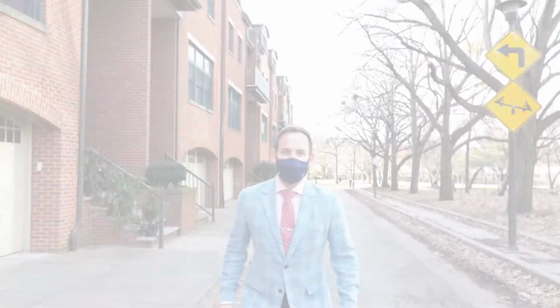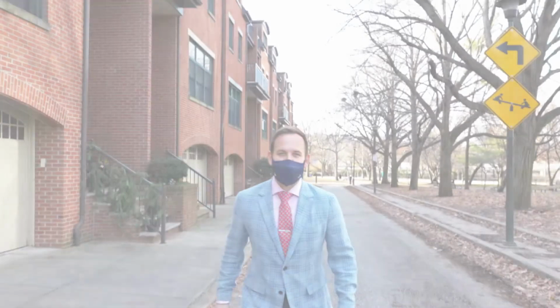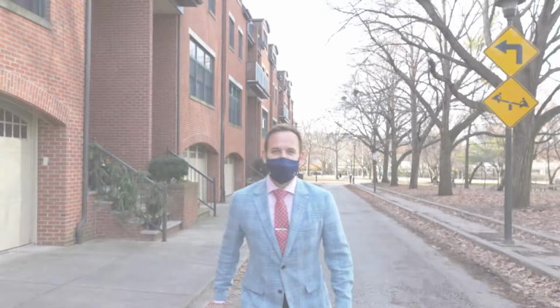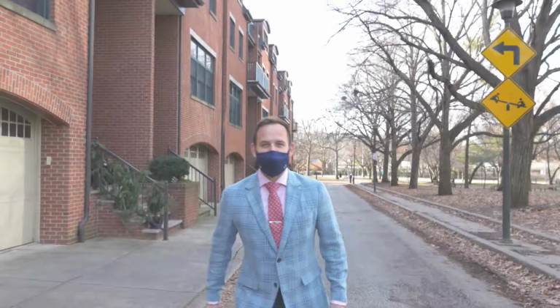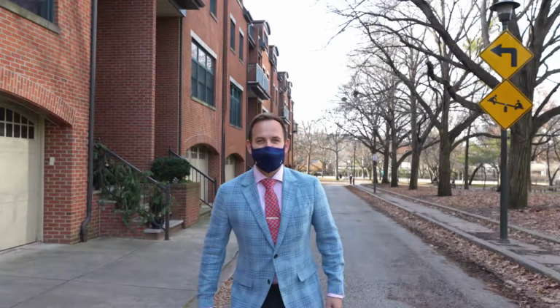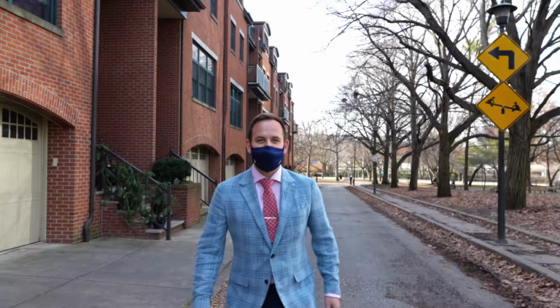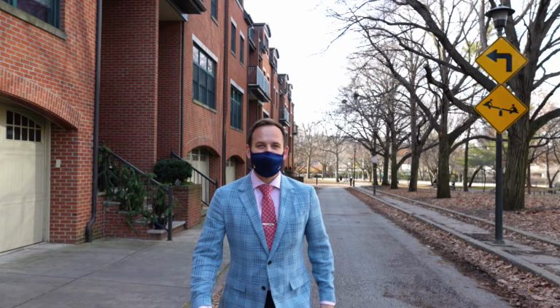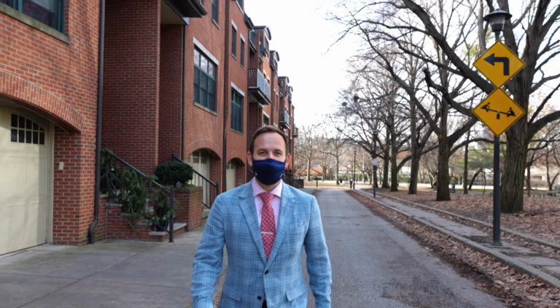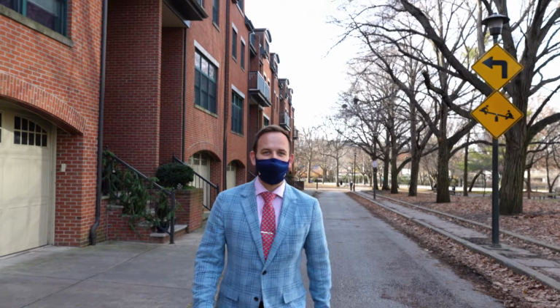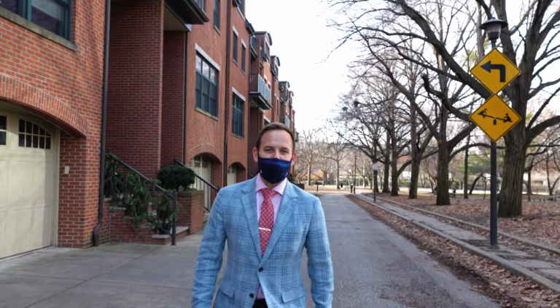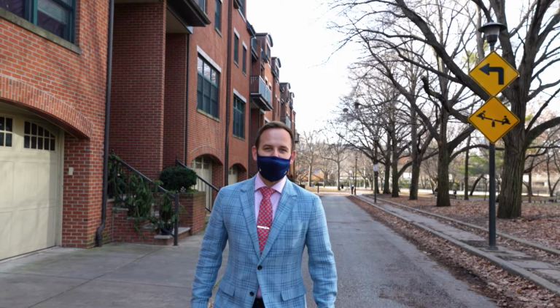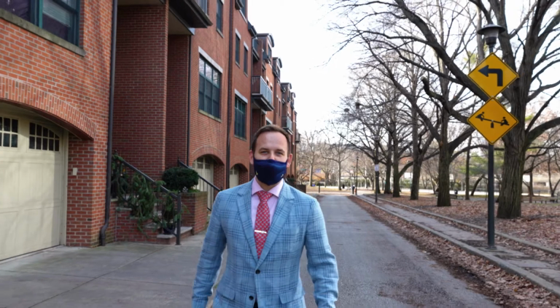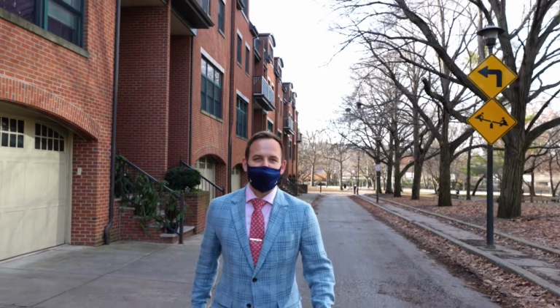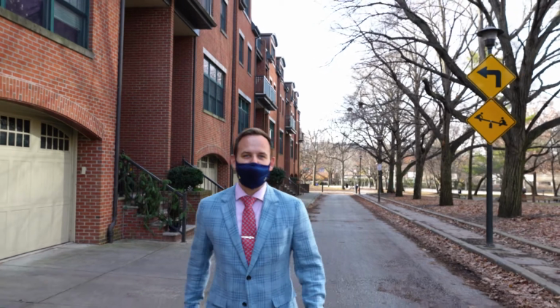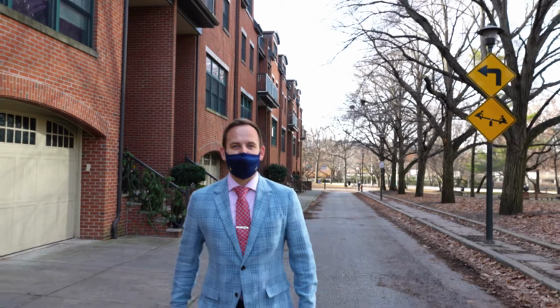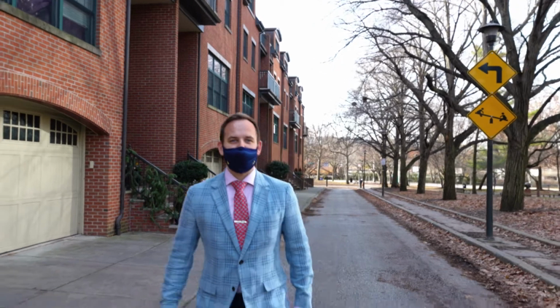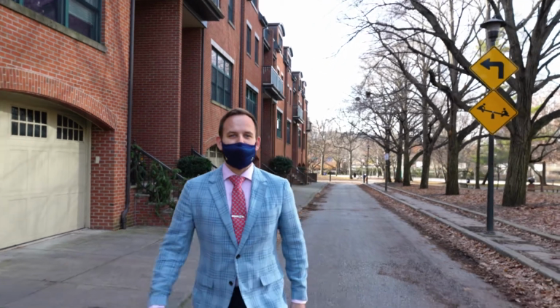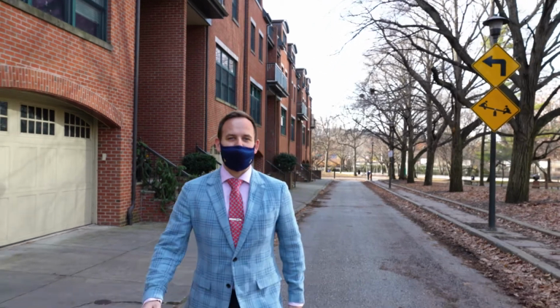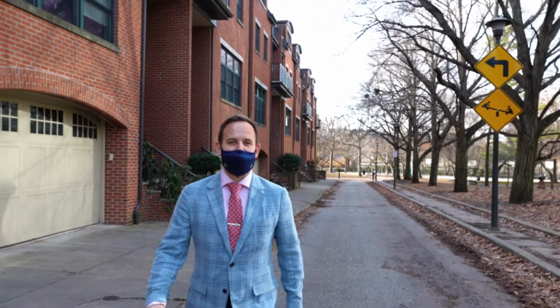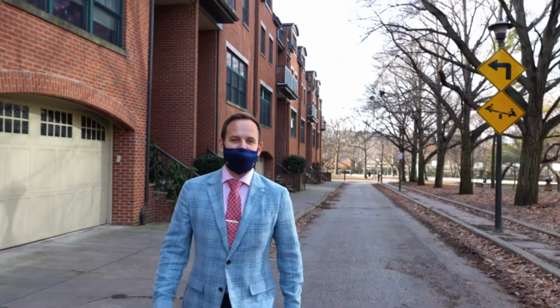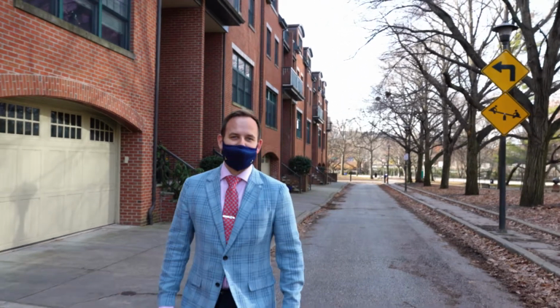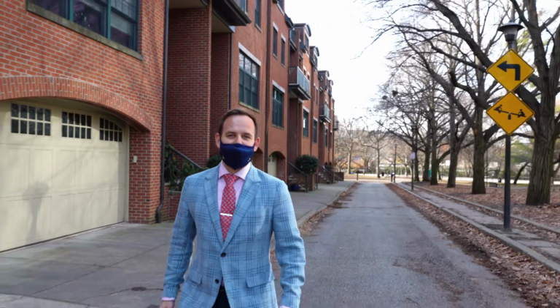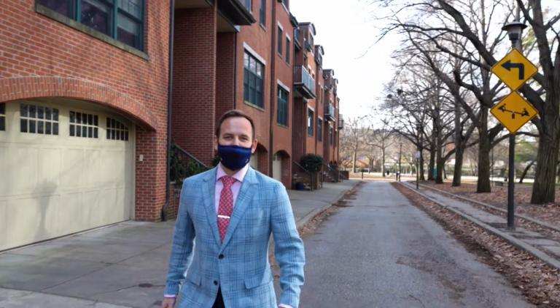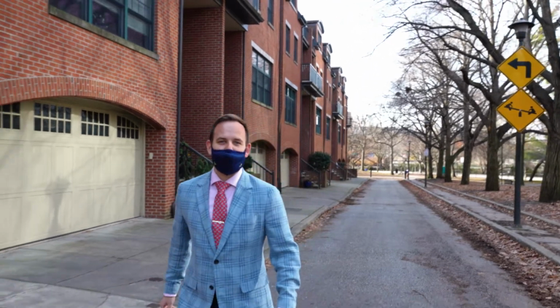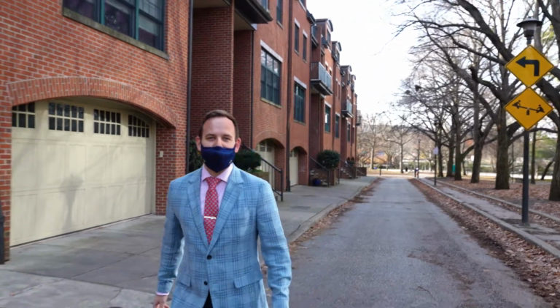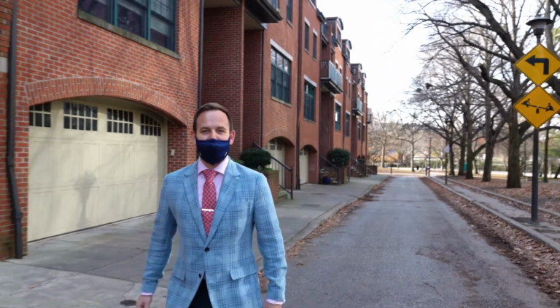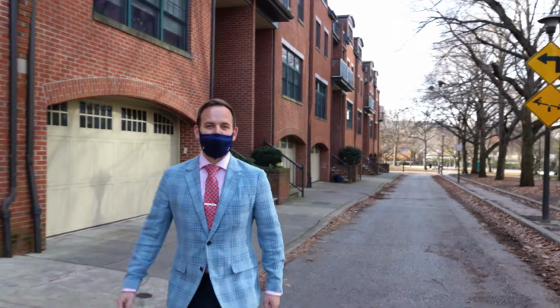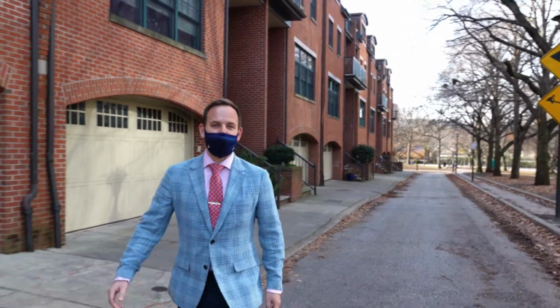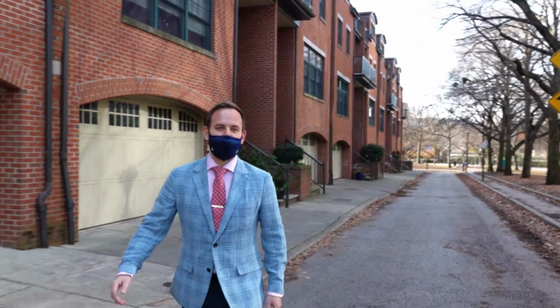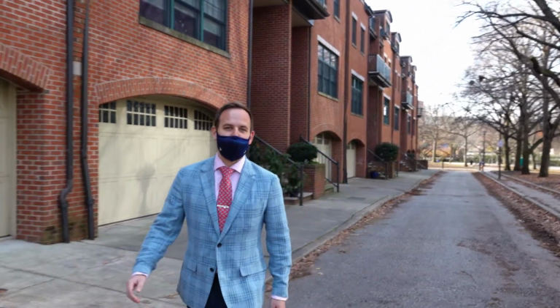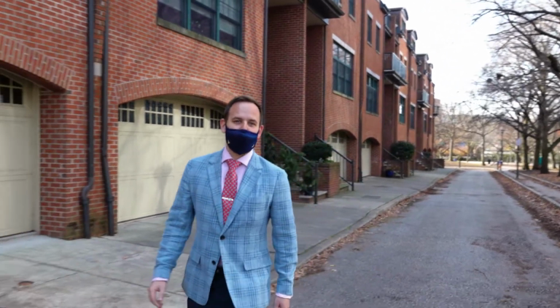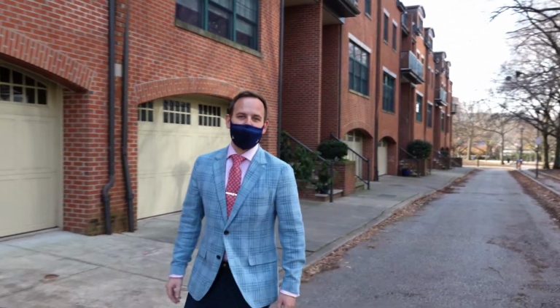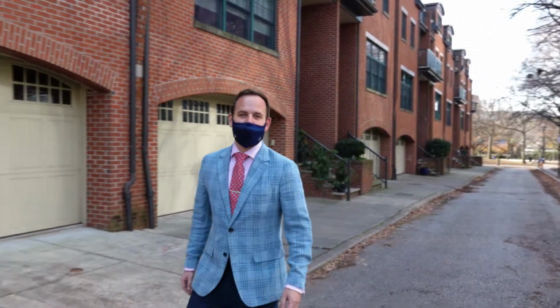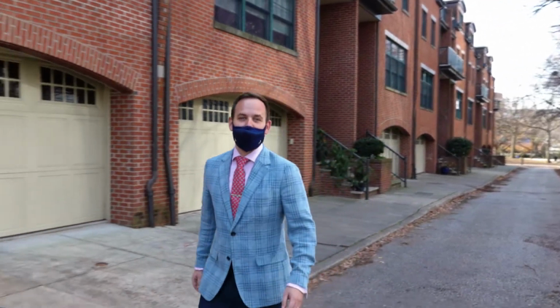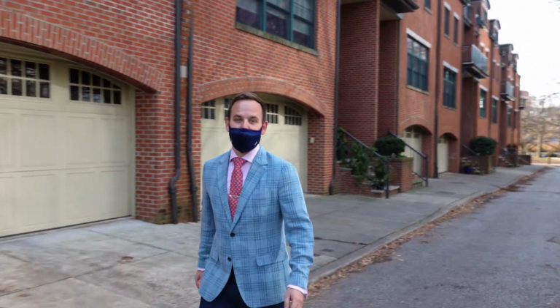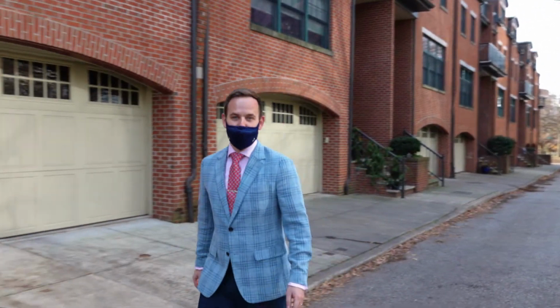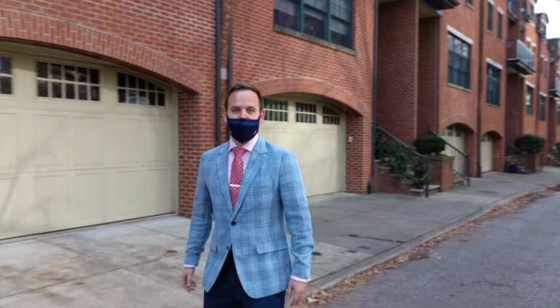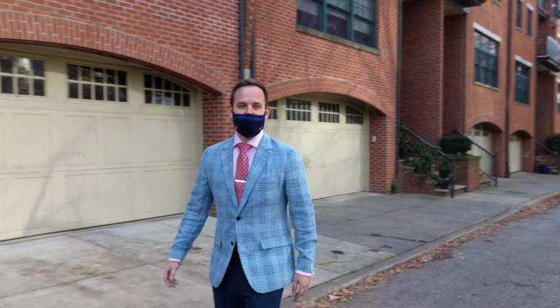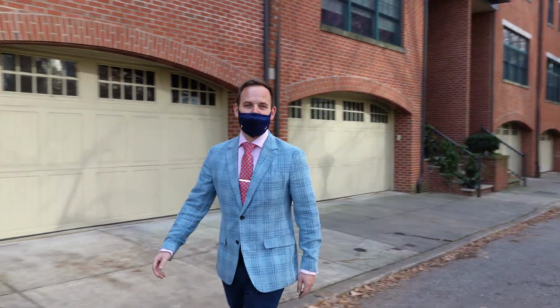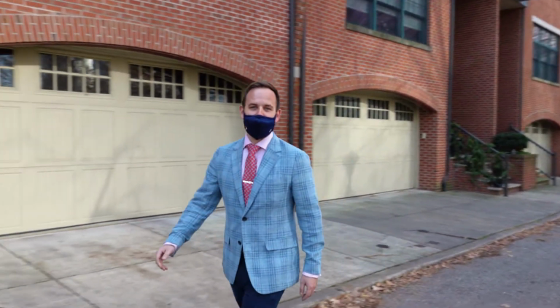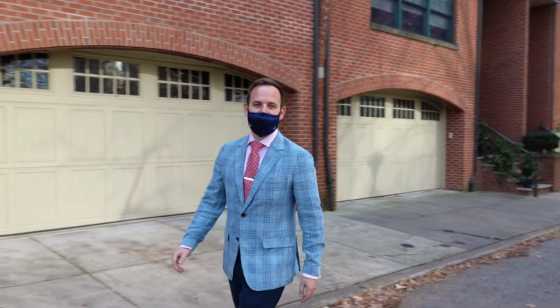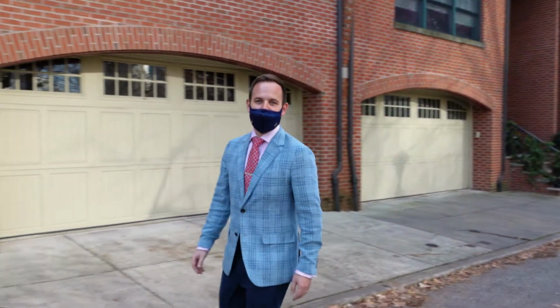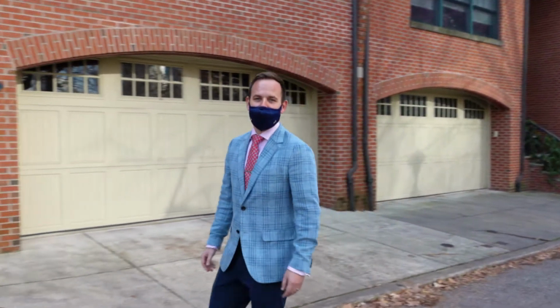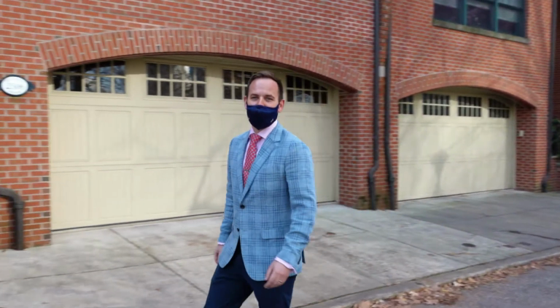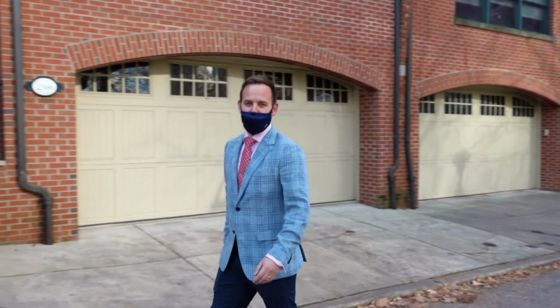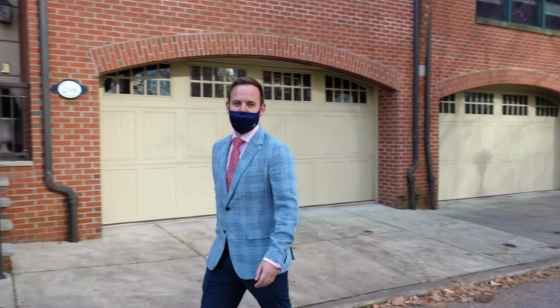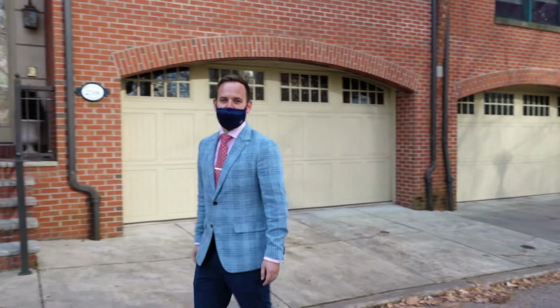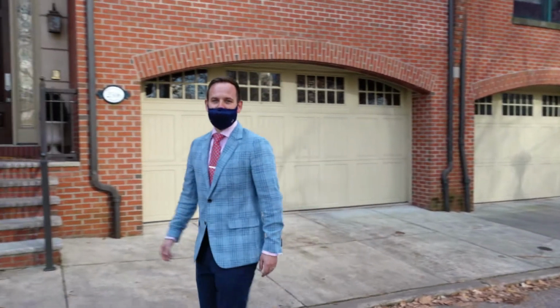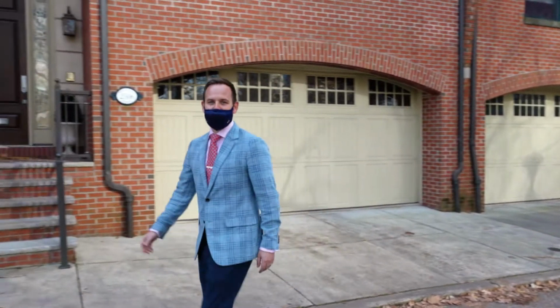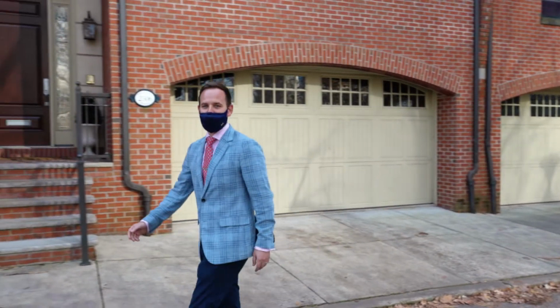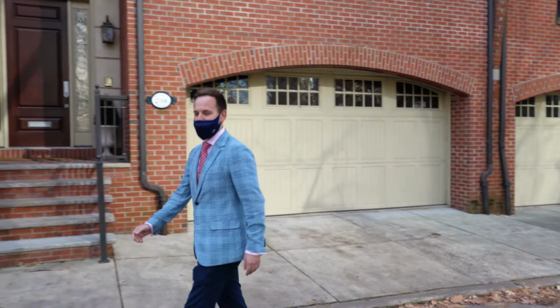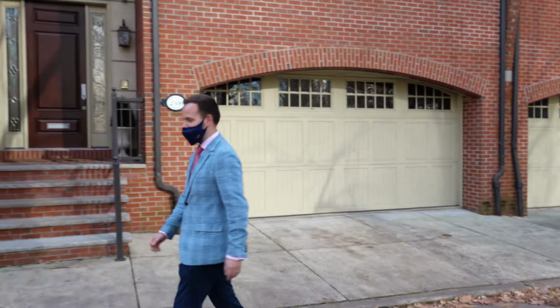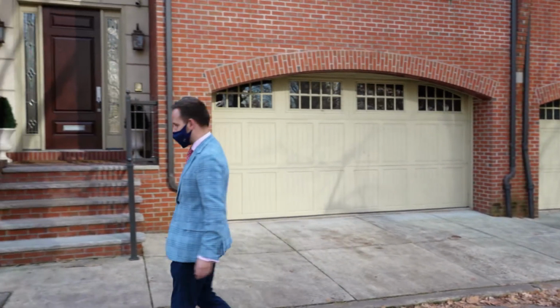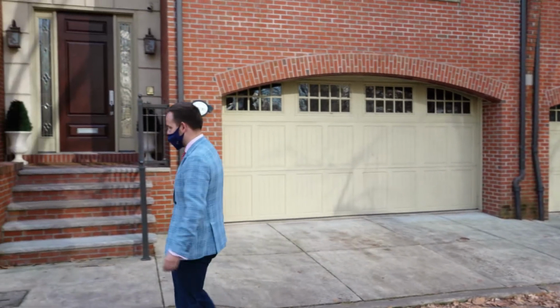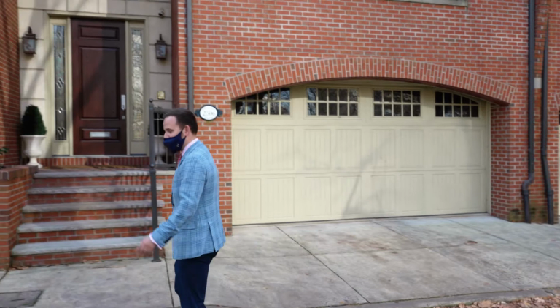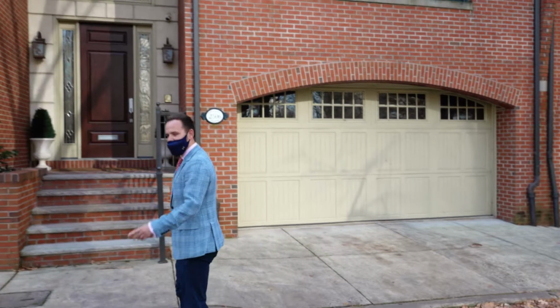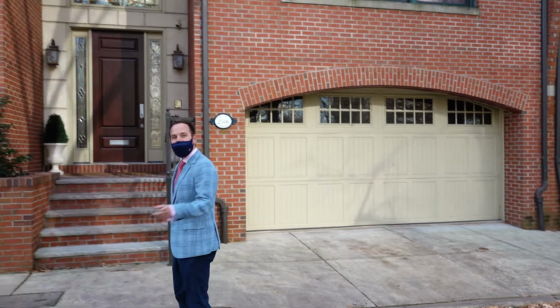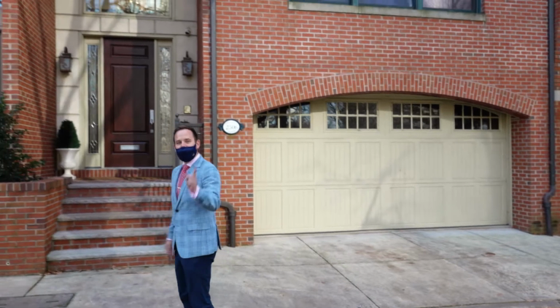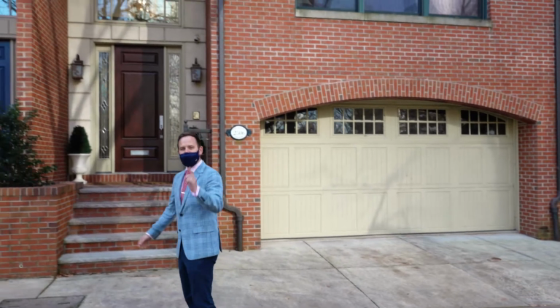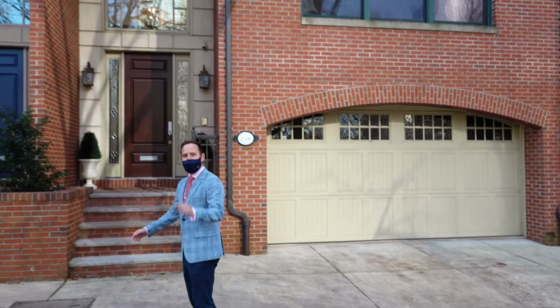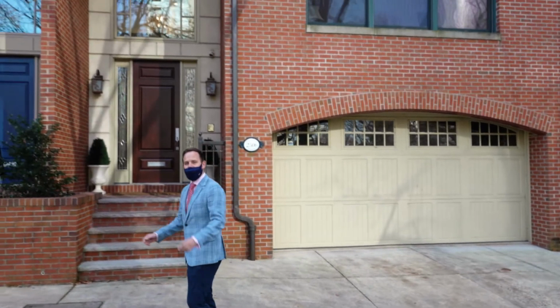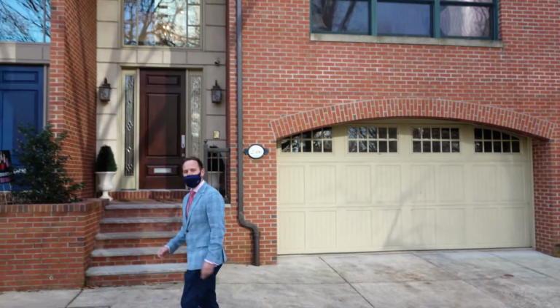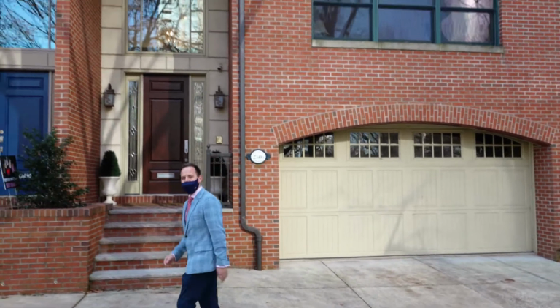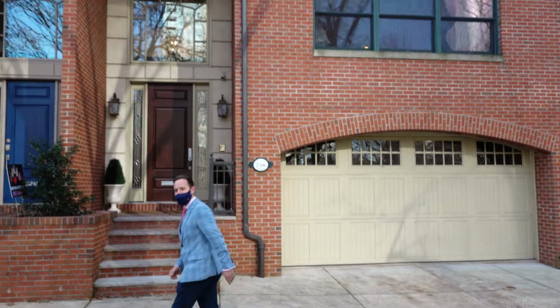Hi, this is Ben the Brit with the Mike McCann team, and I want to show you our new luxury listing on Delancey Place. I'll see you upstairs.